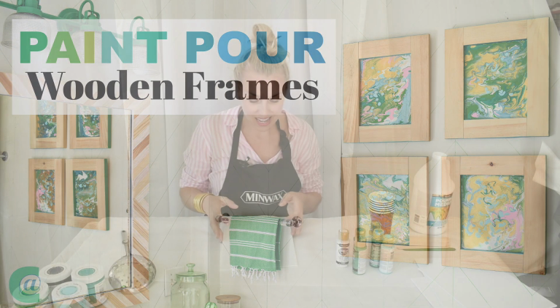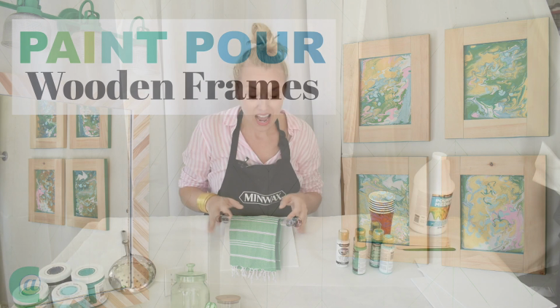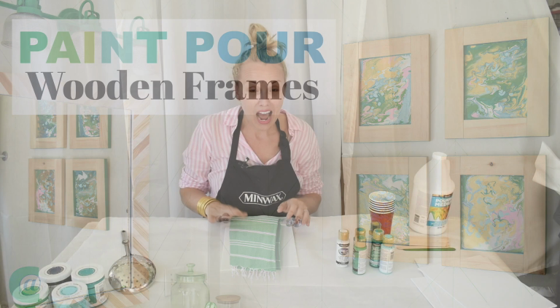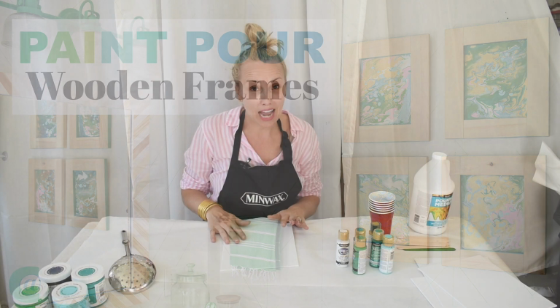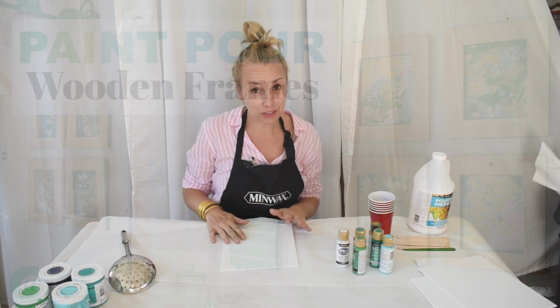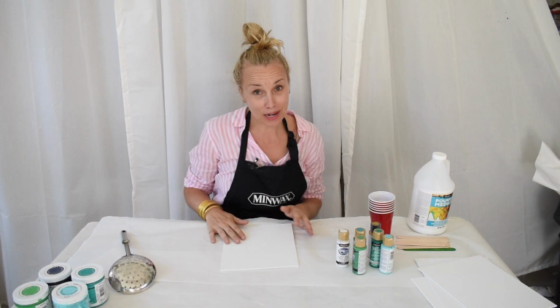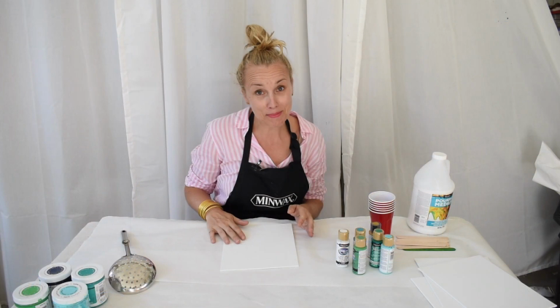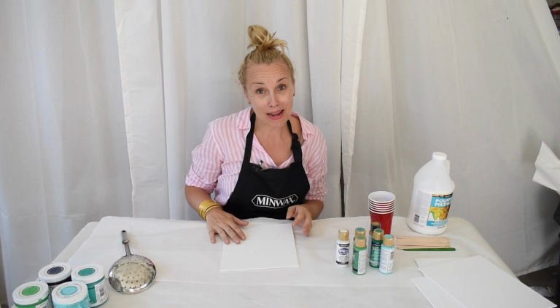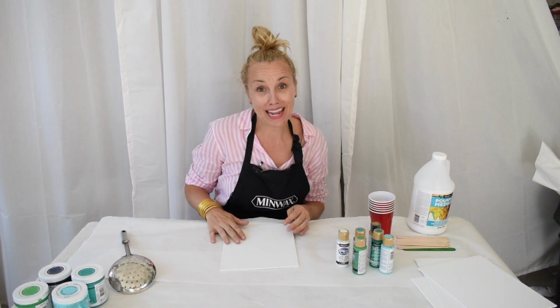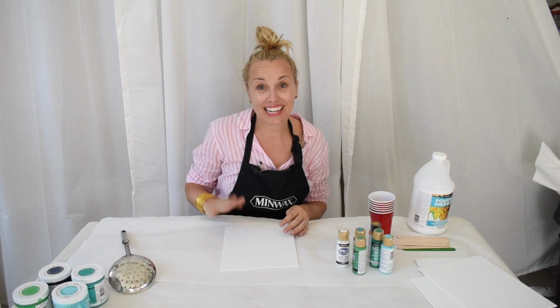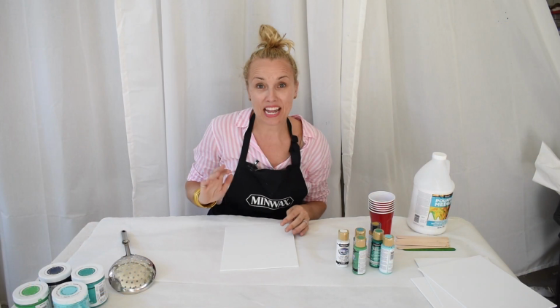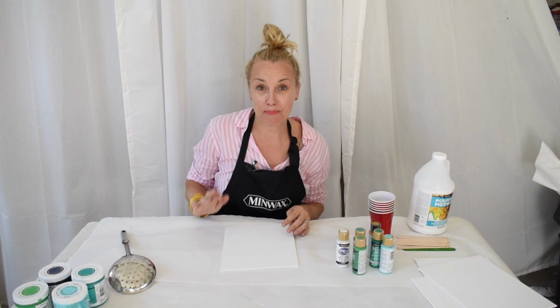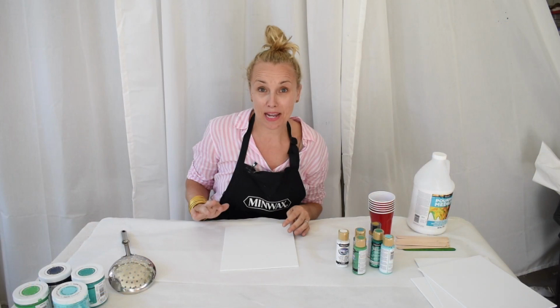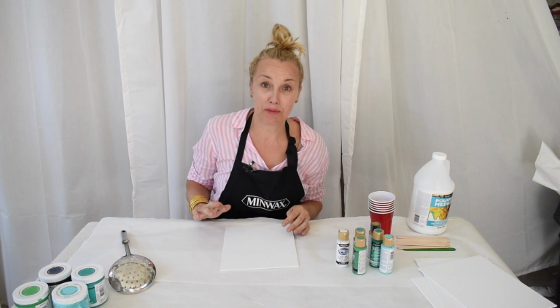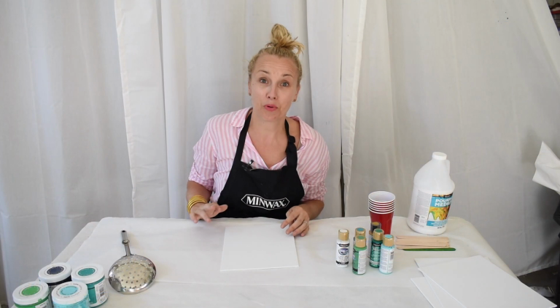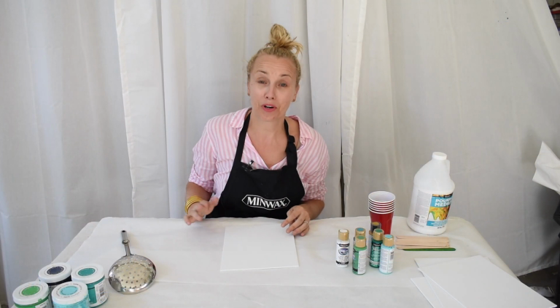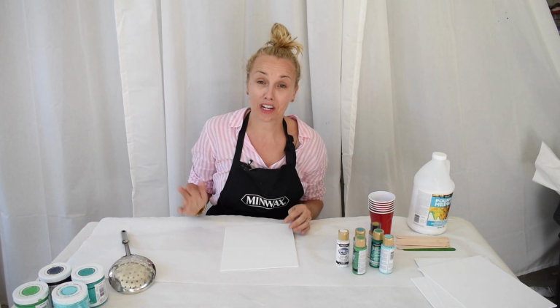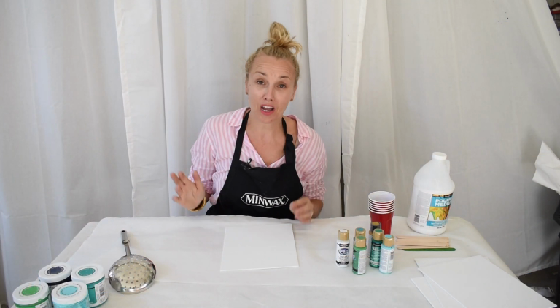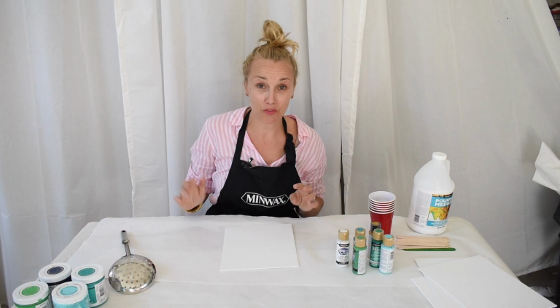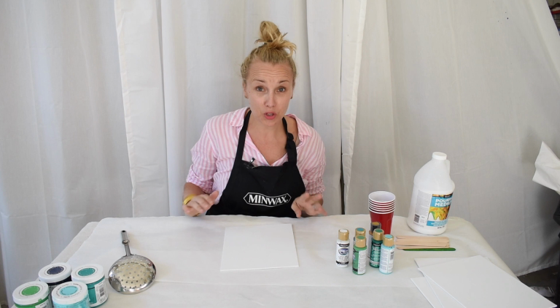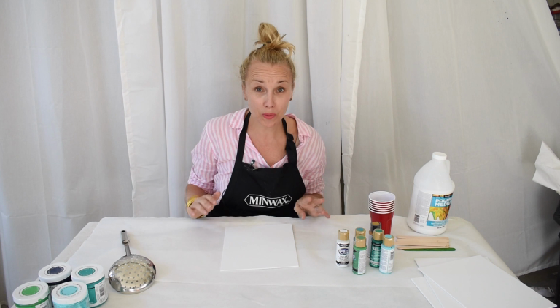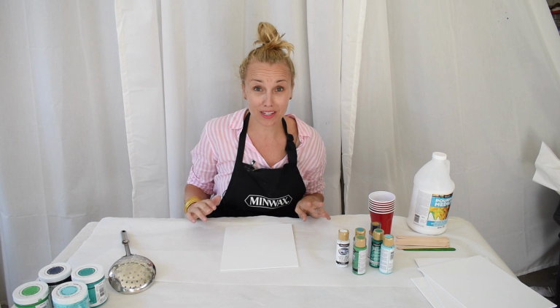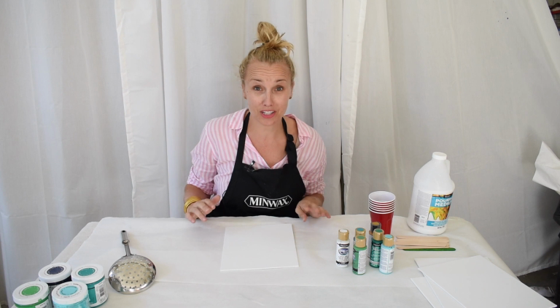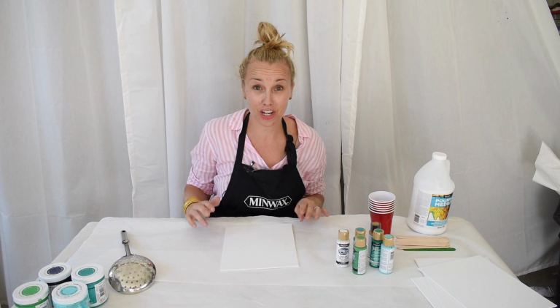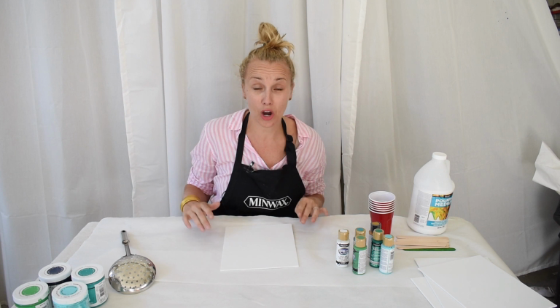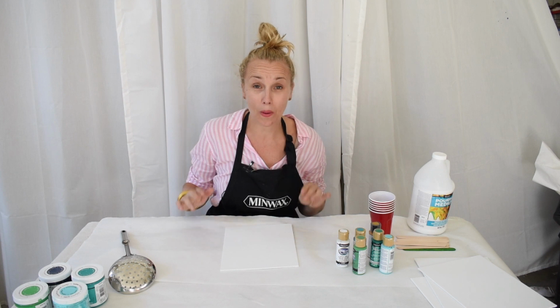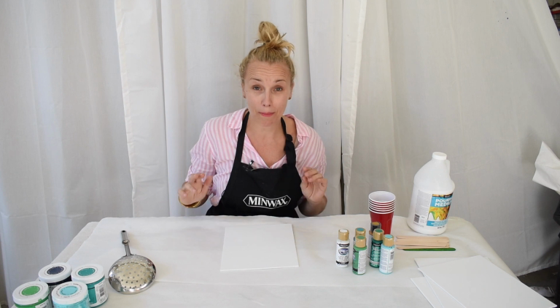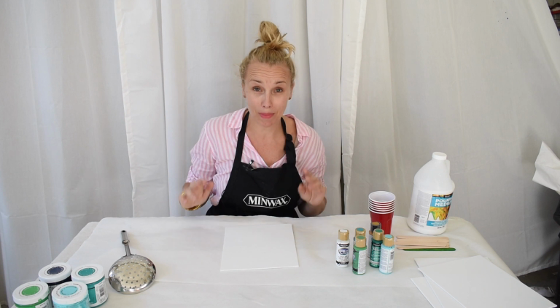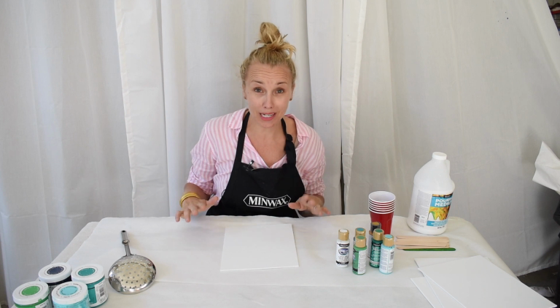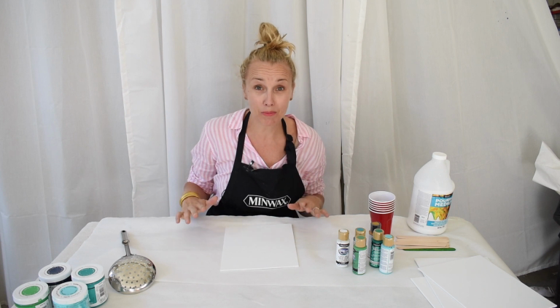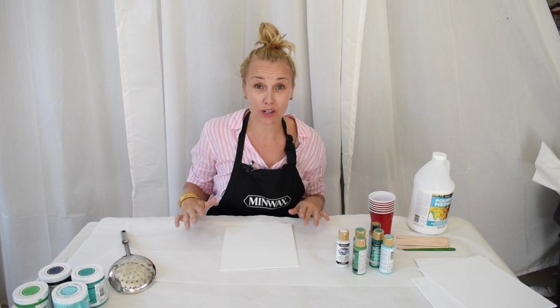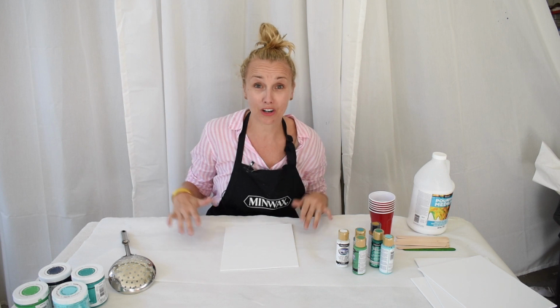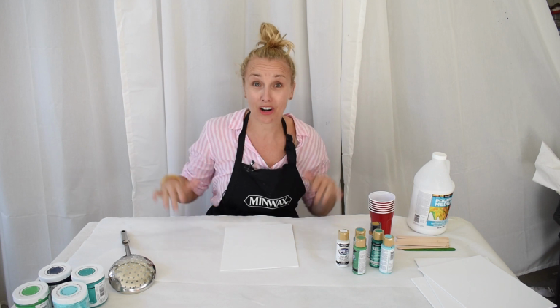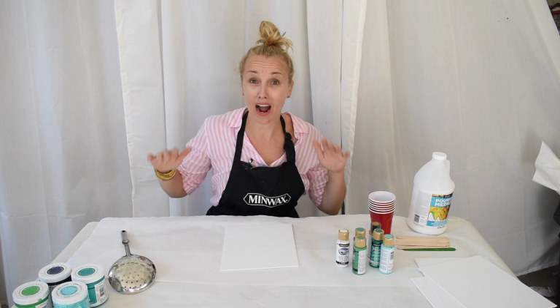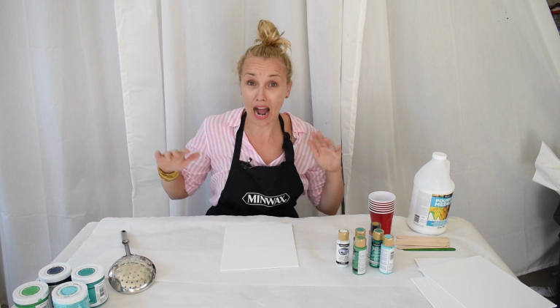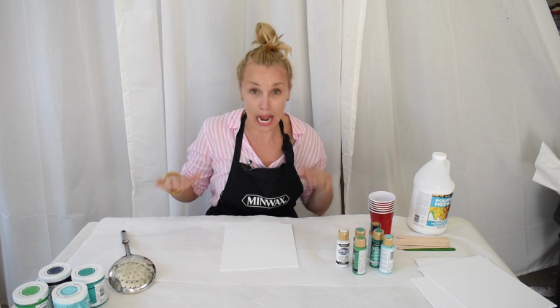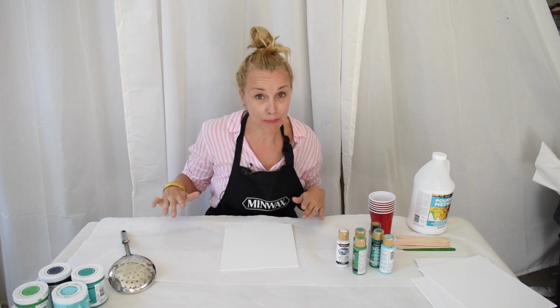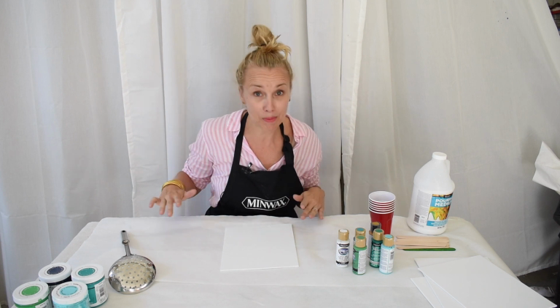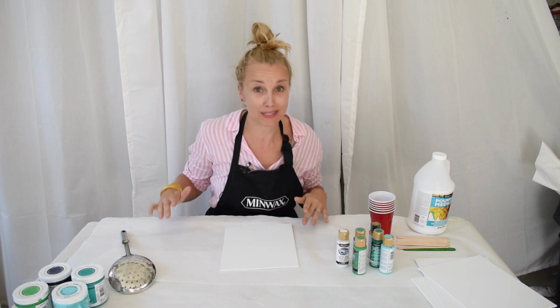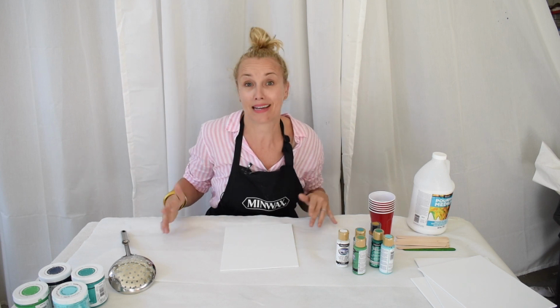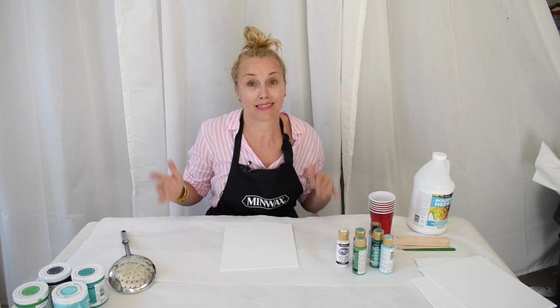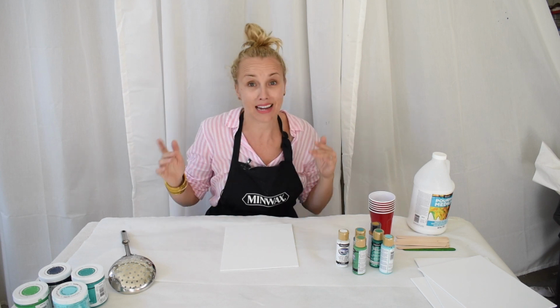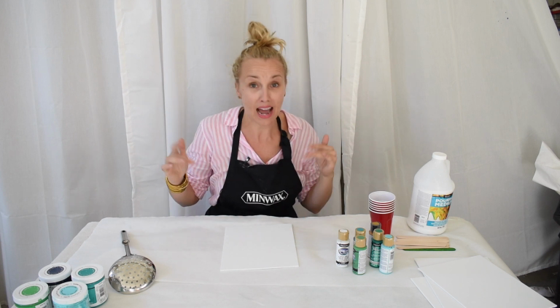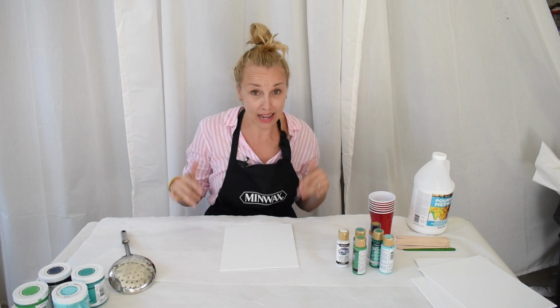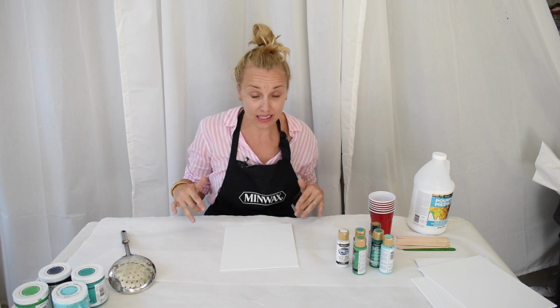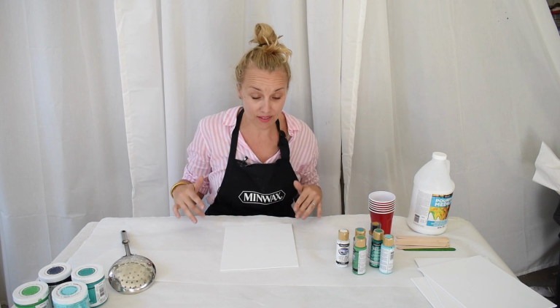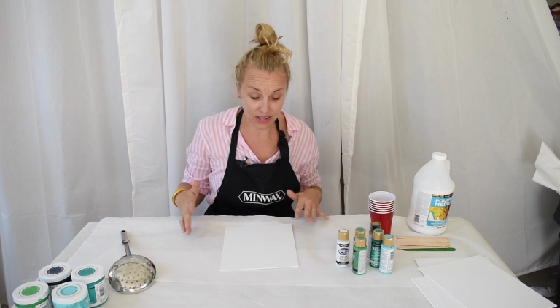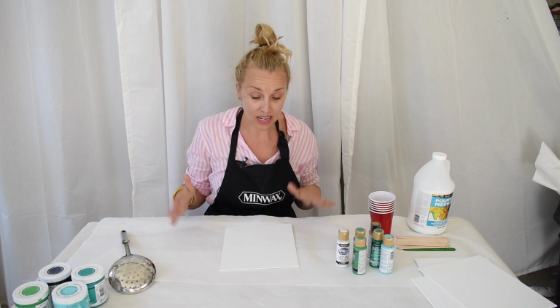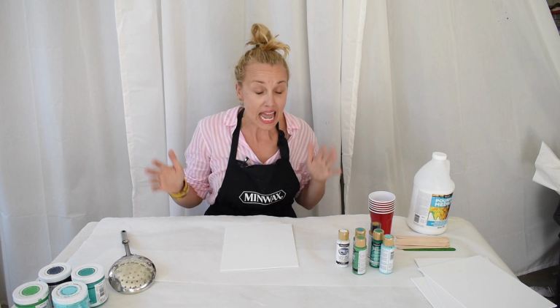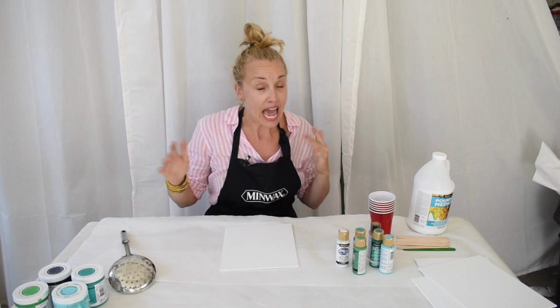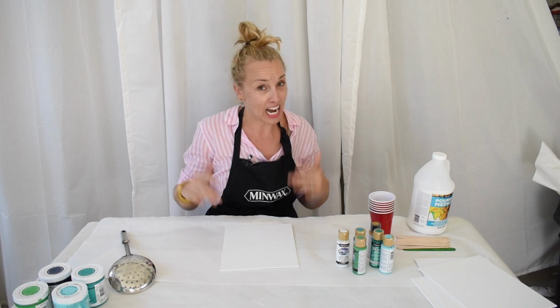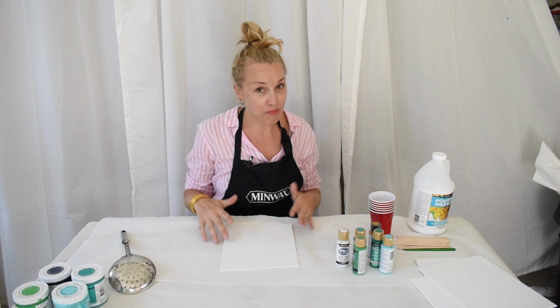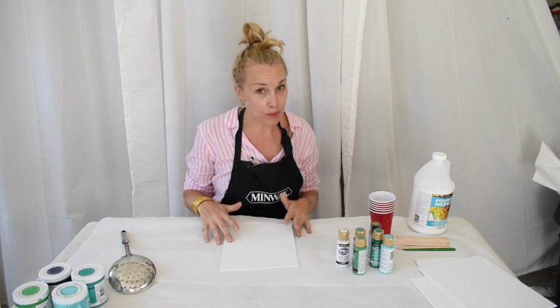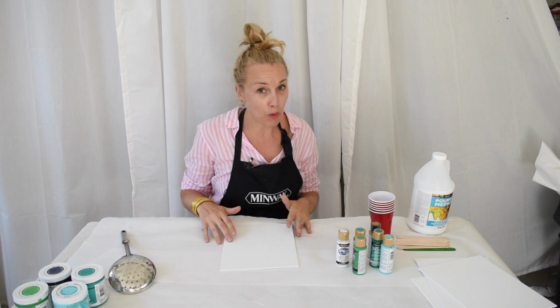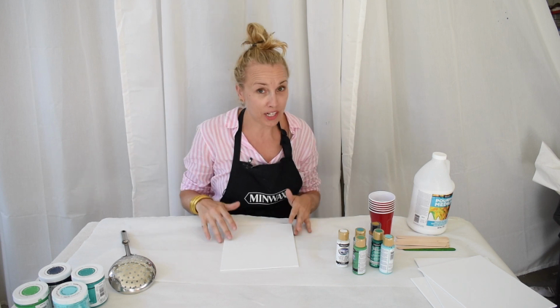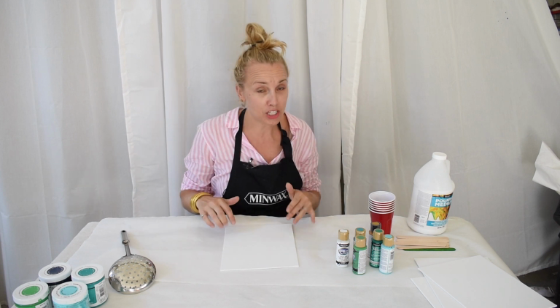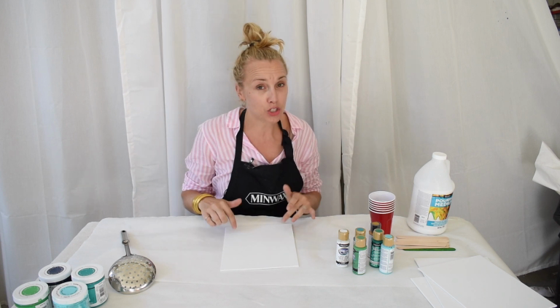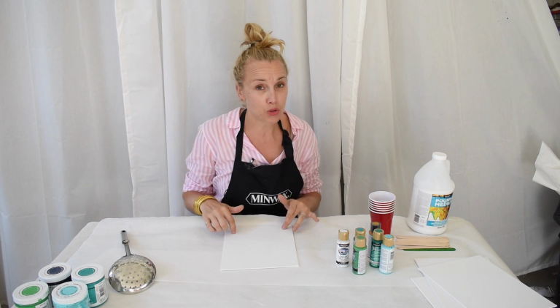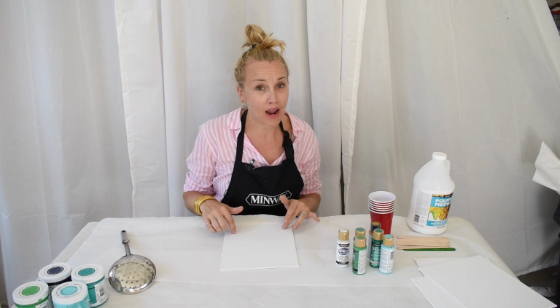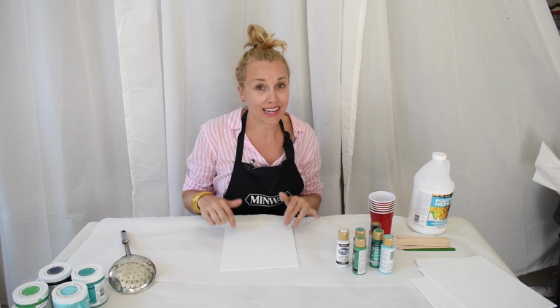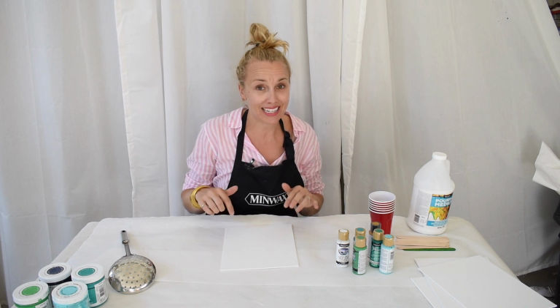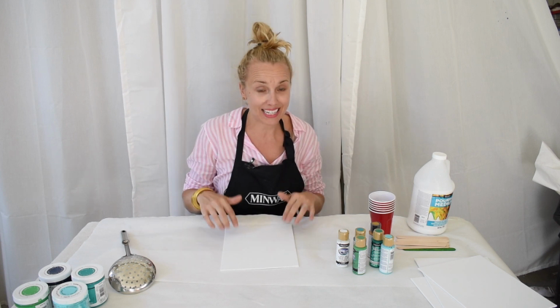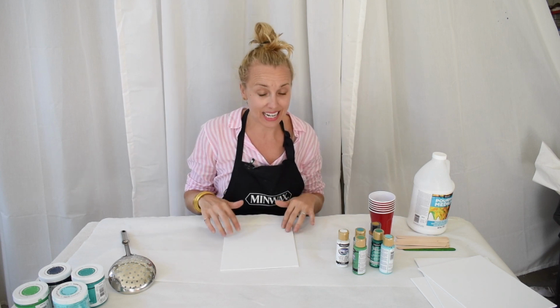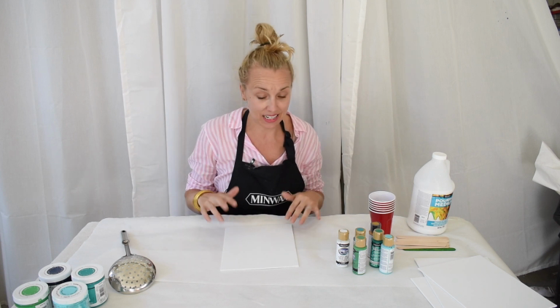I tried my hand at paint pouring a few weeks ago. I made a mirror. I'm obsessed — I love it and I've been wanting to try it again.